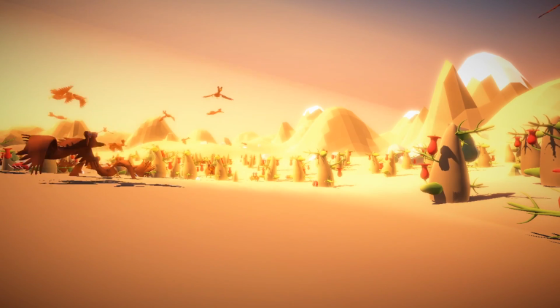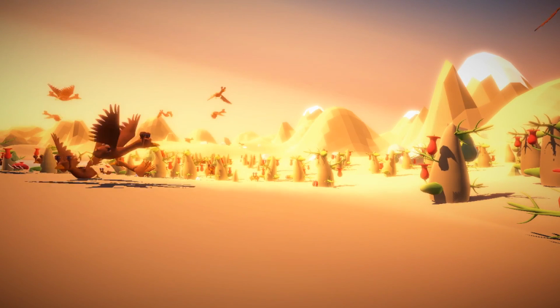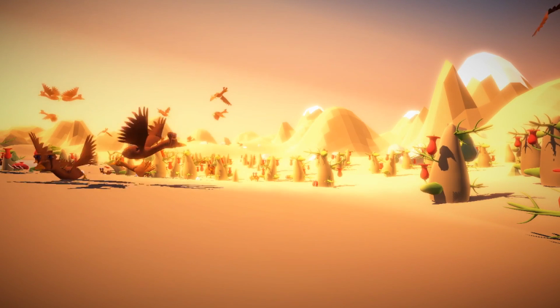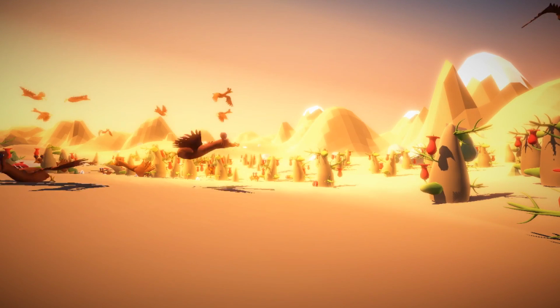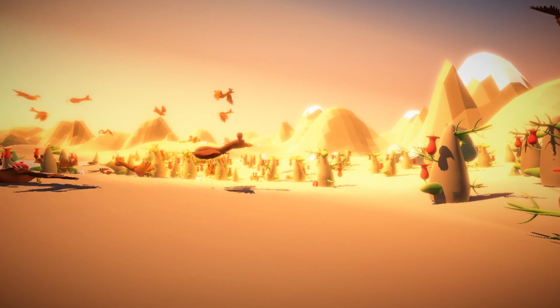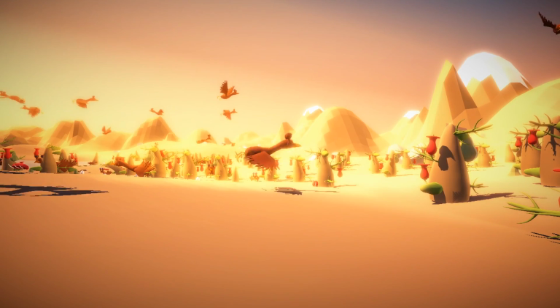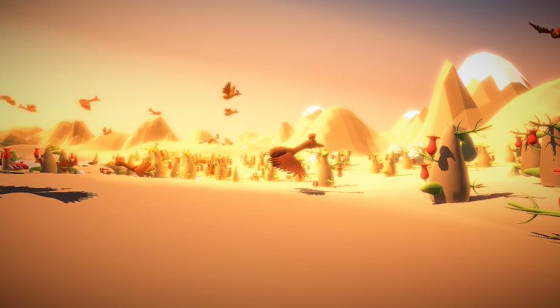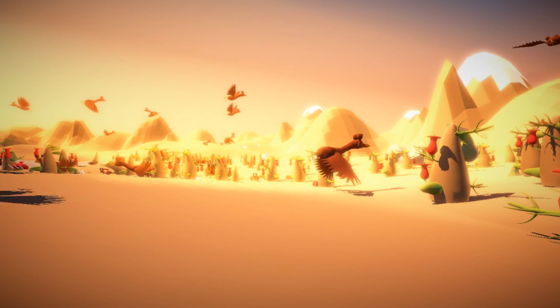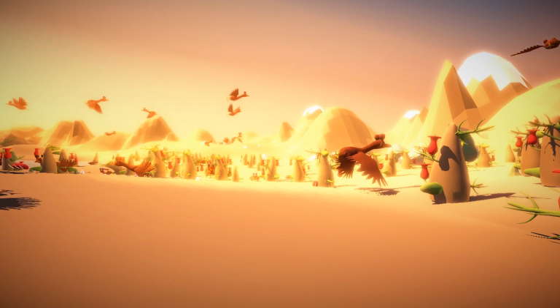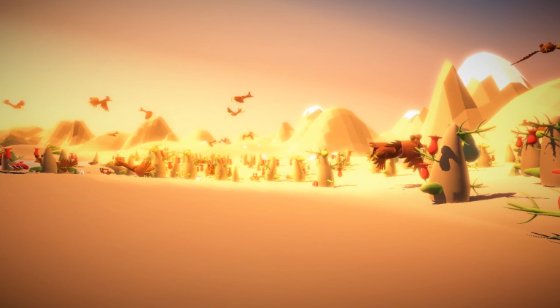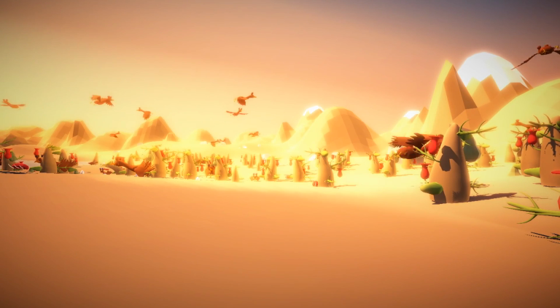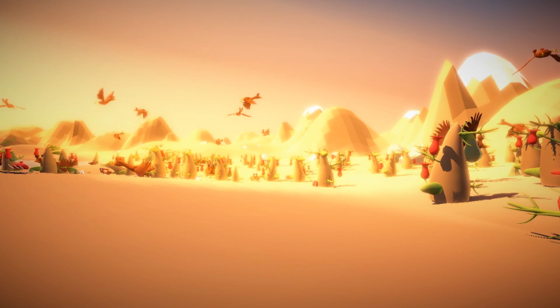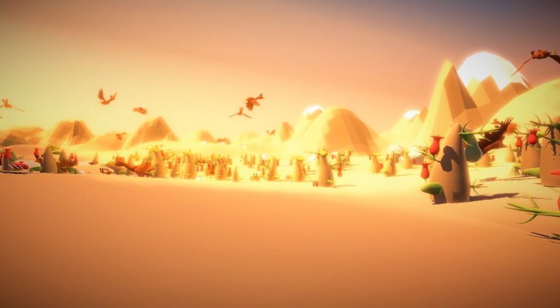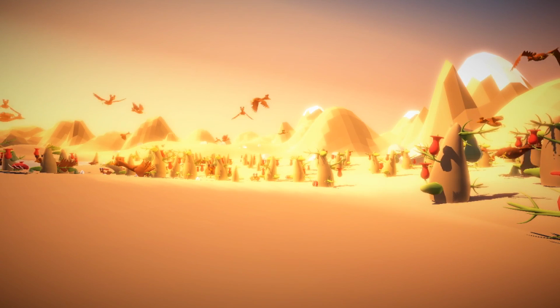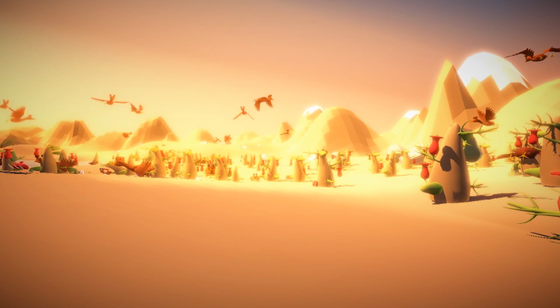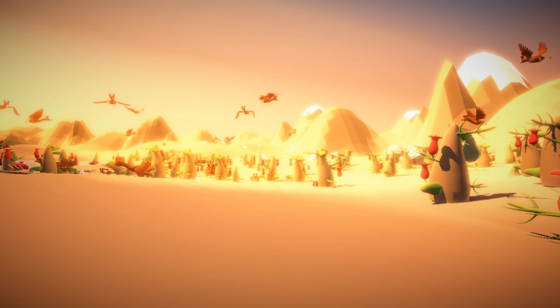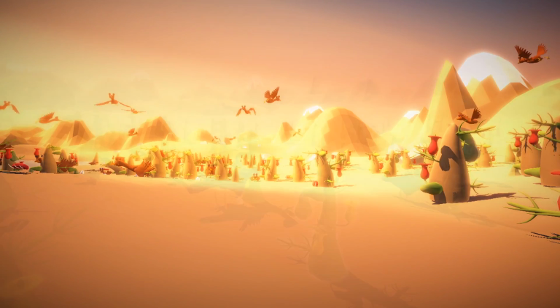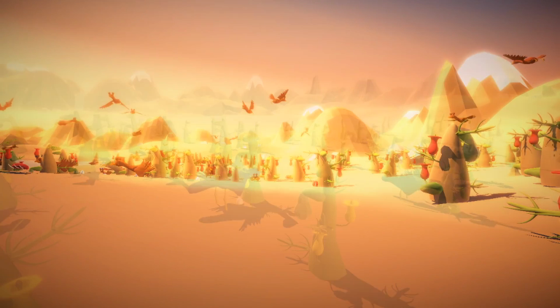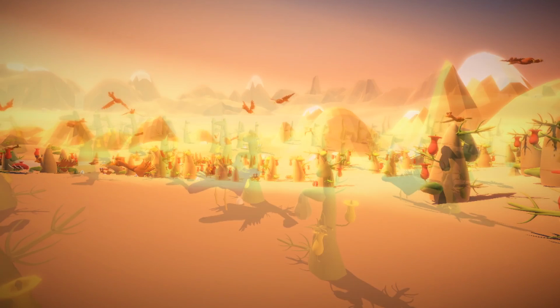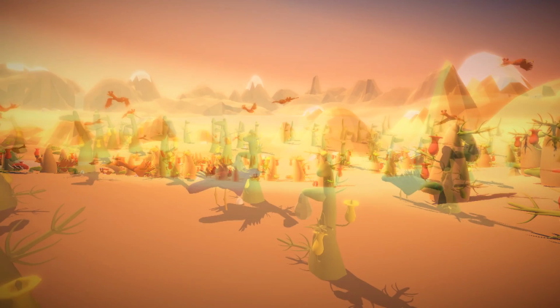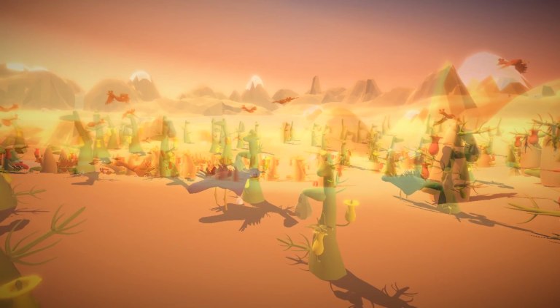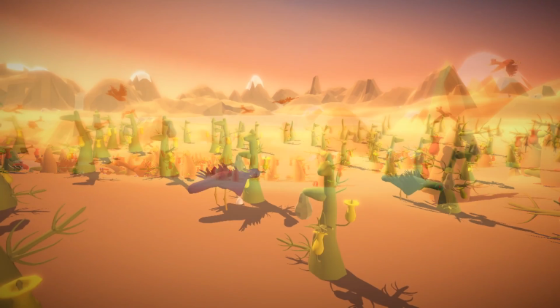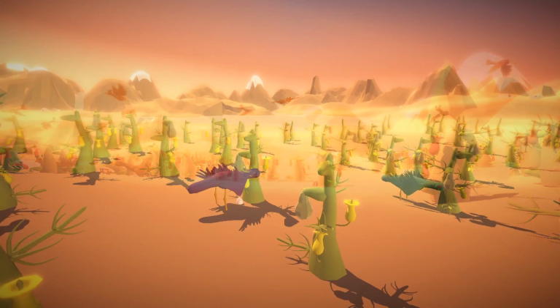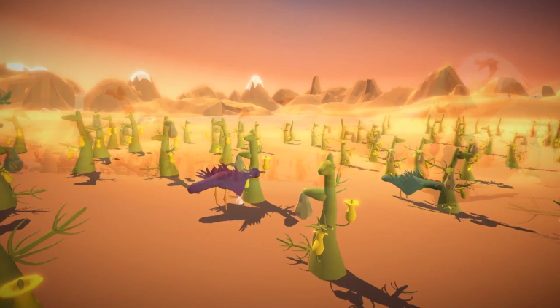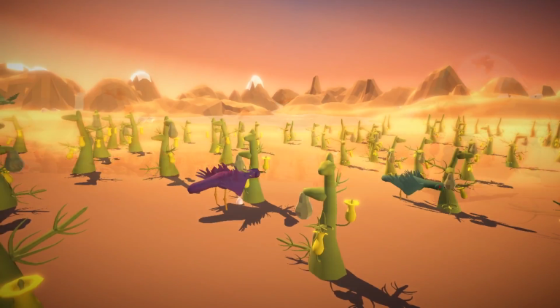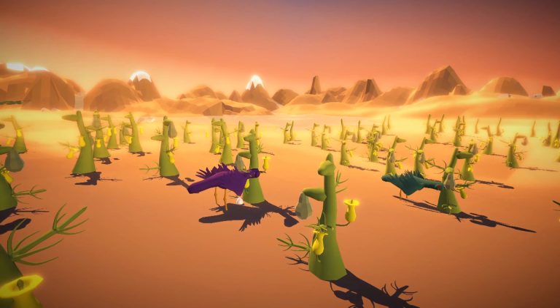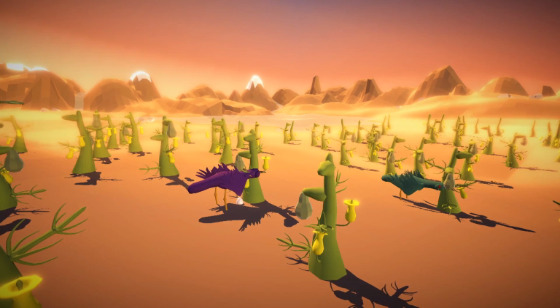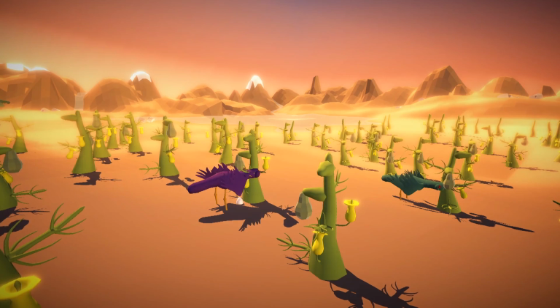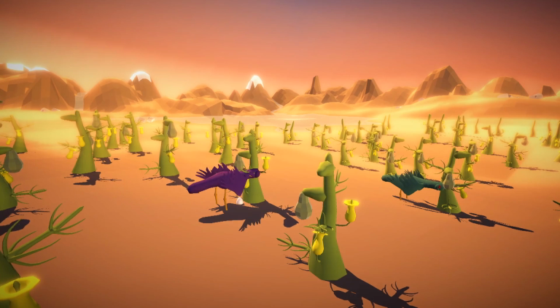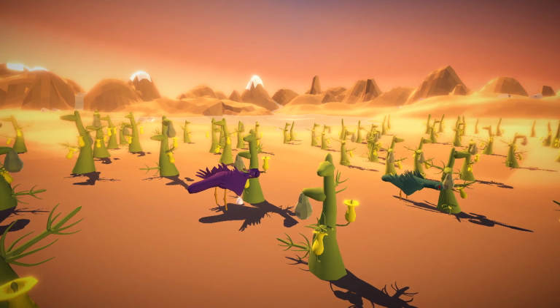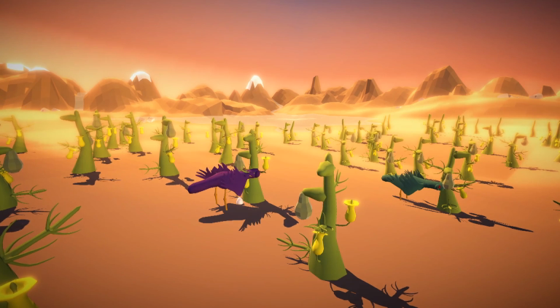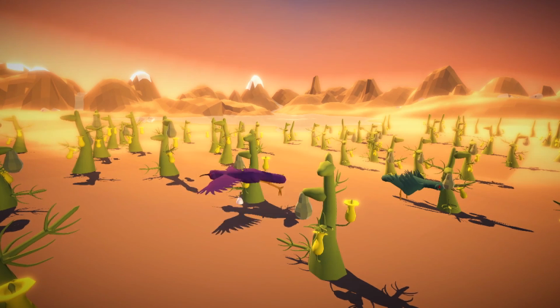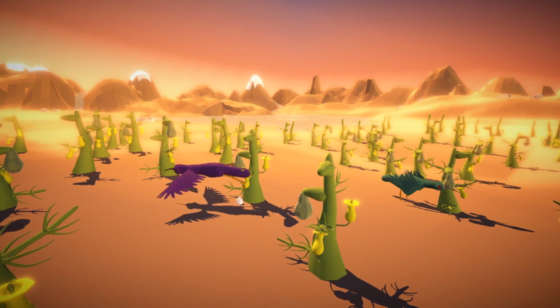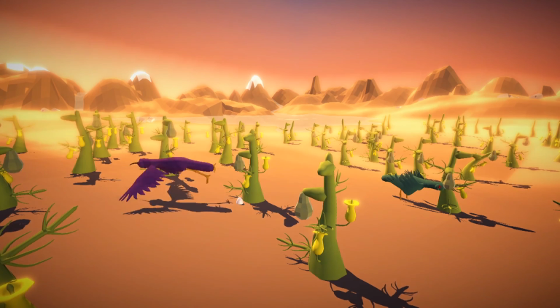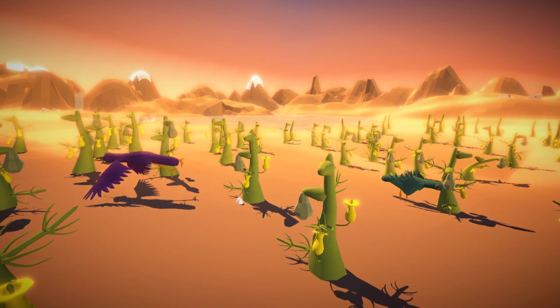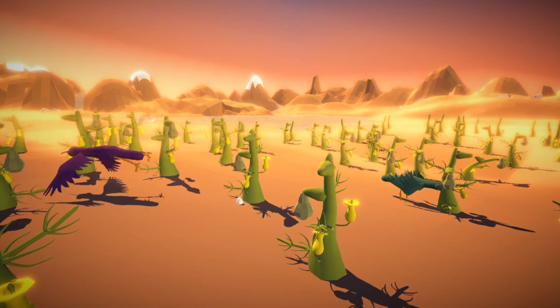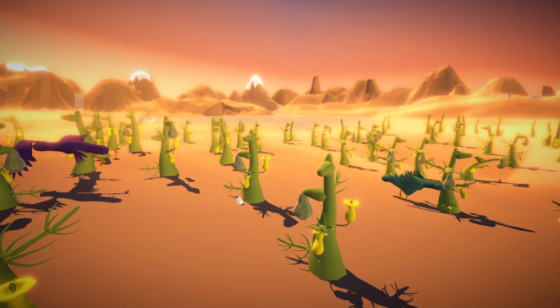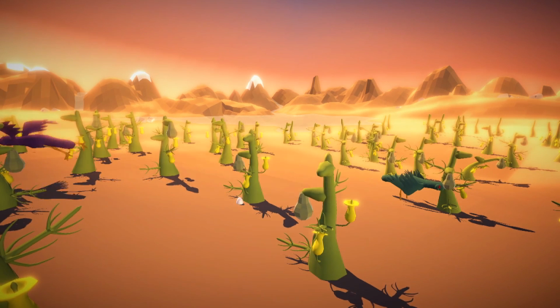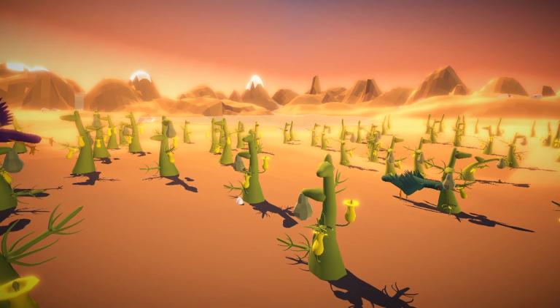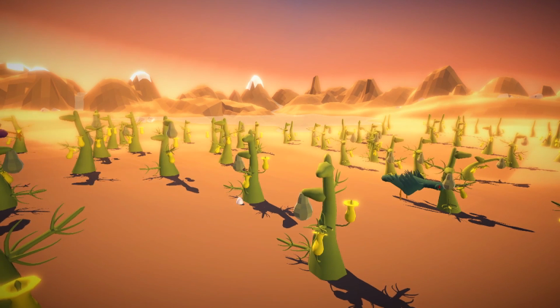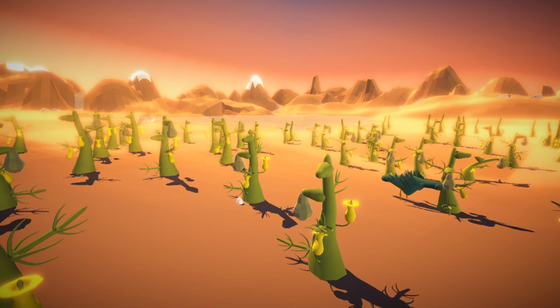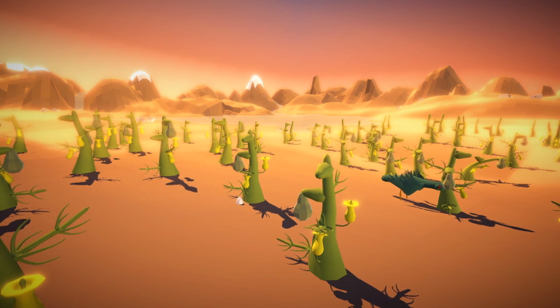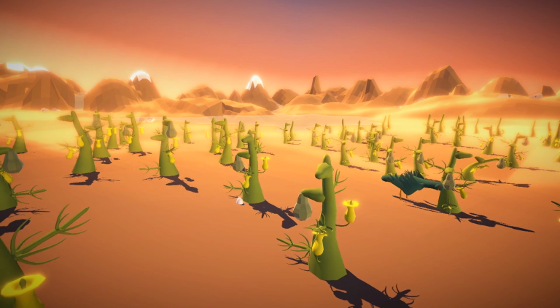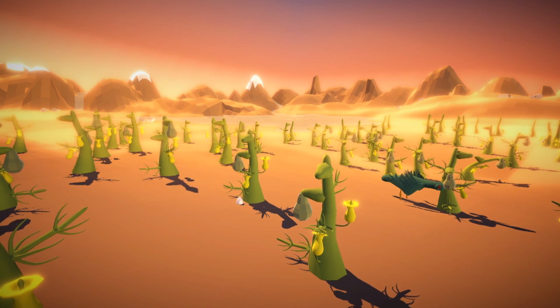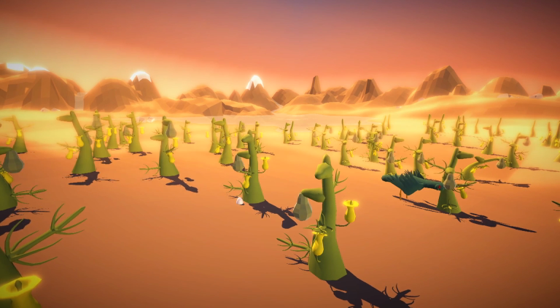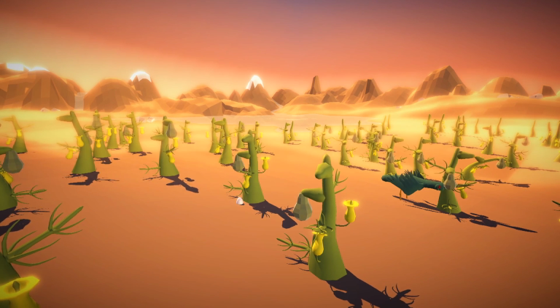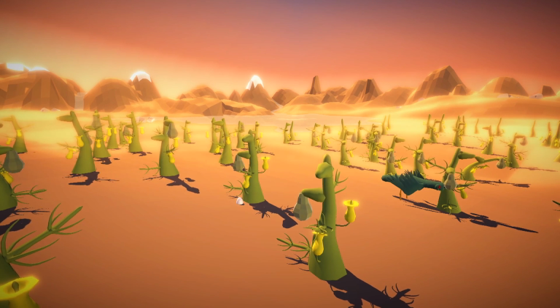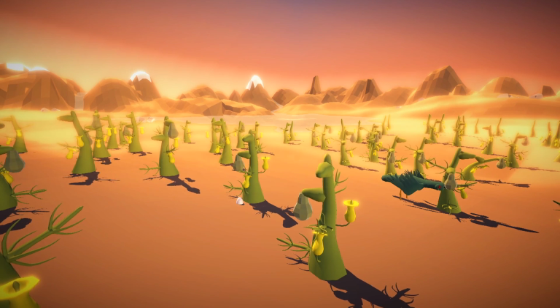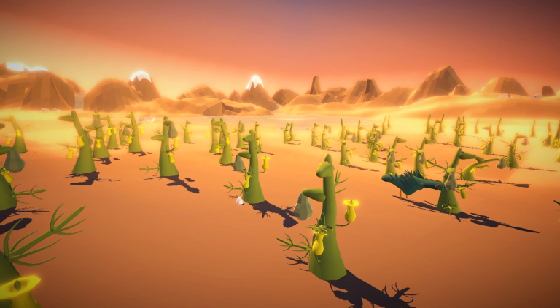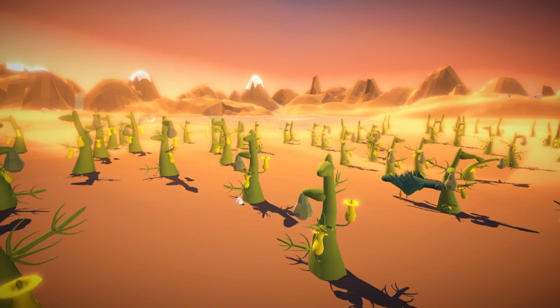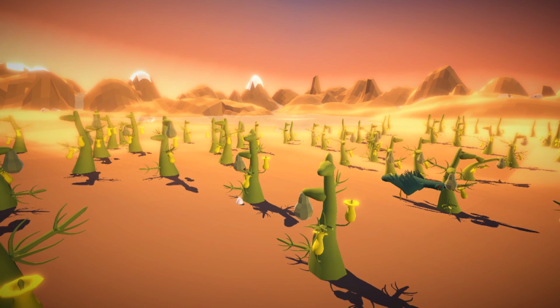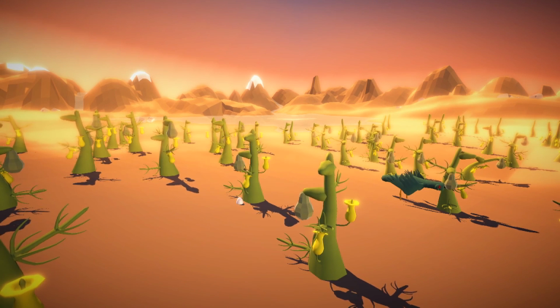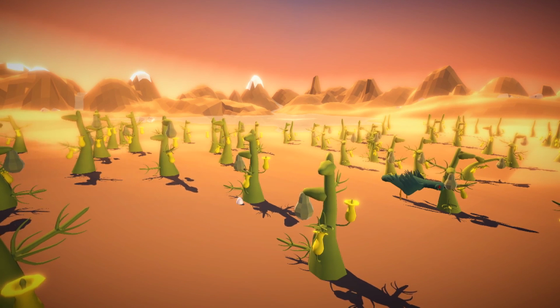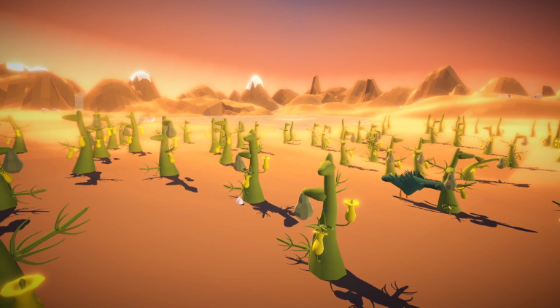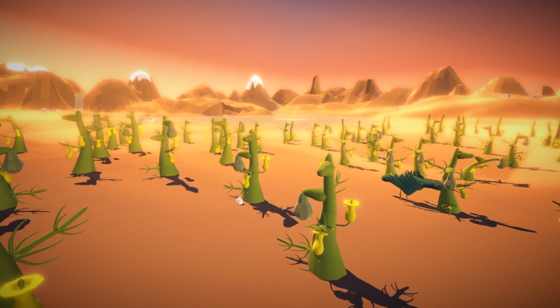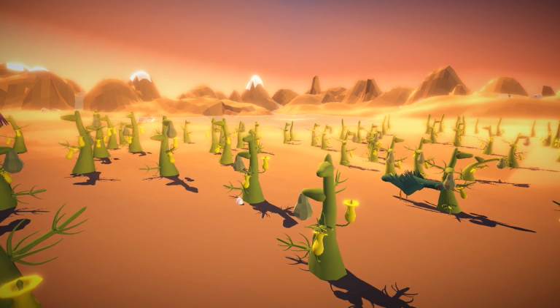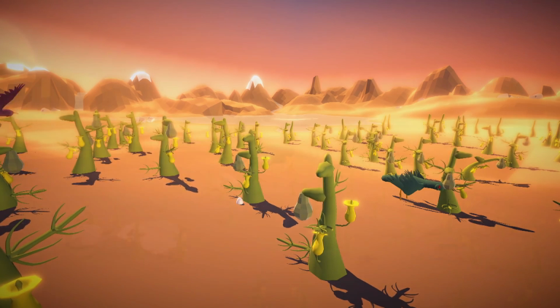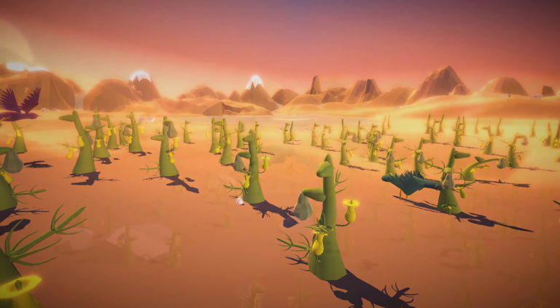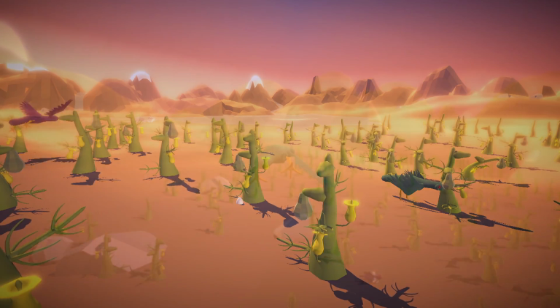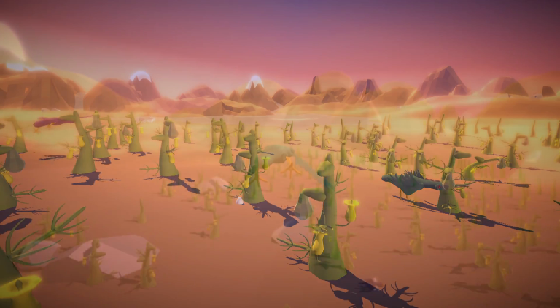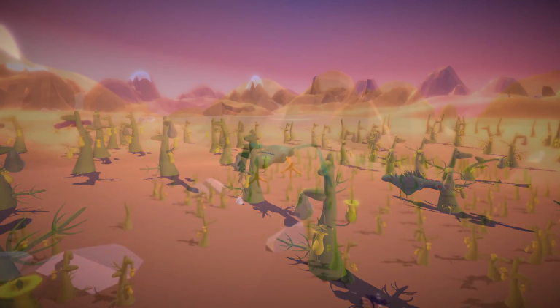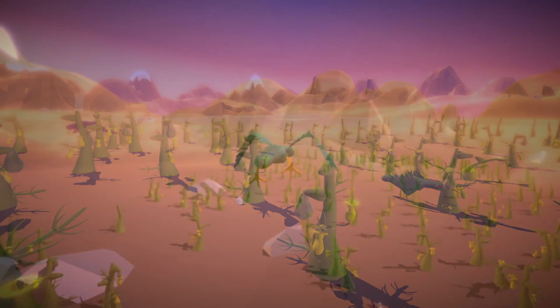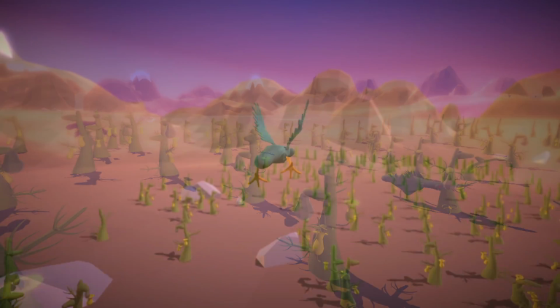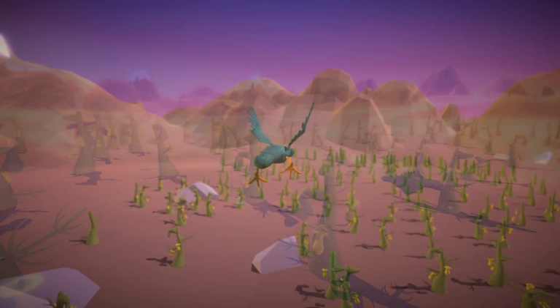And so, players can finally spread their wings, and I have the eye candy I need.